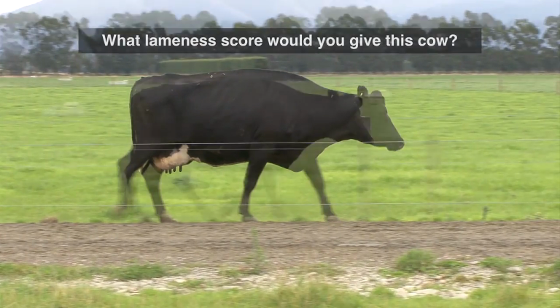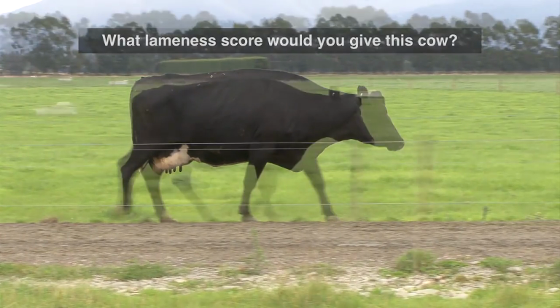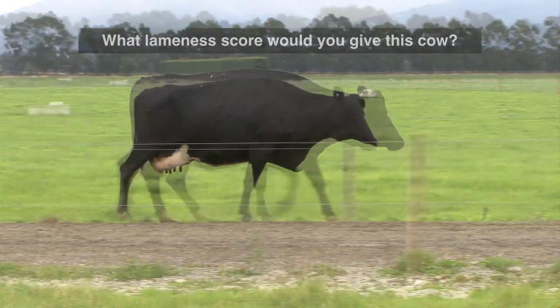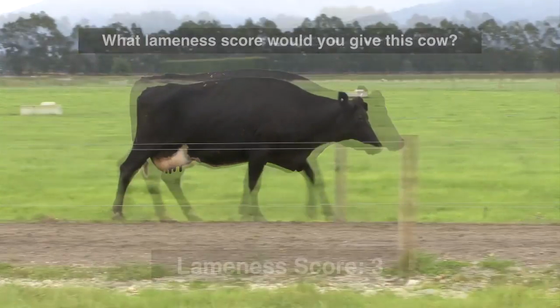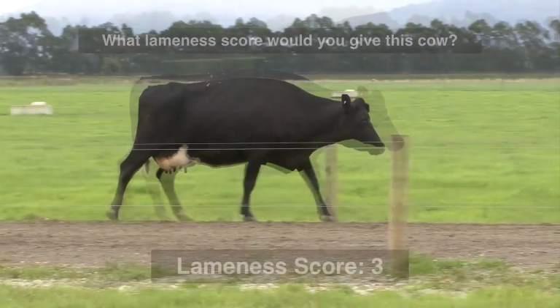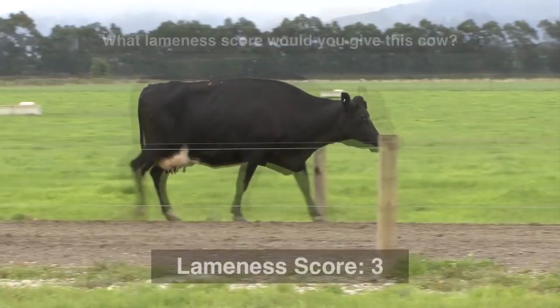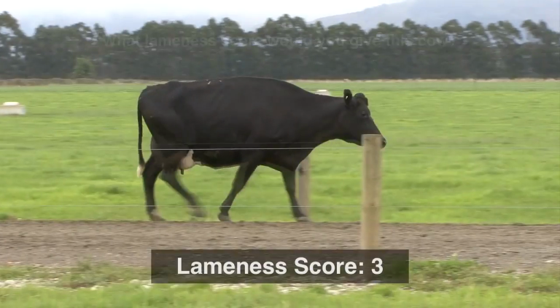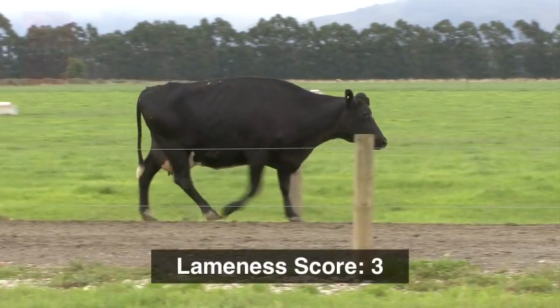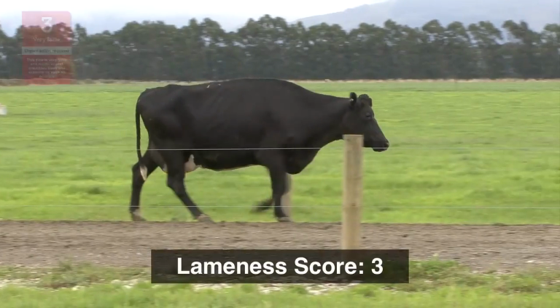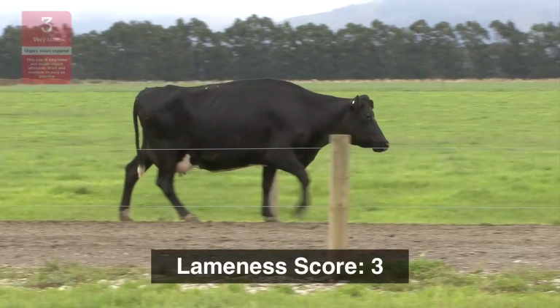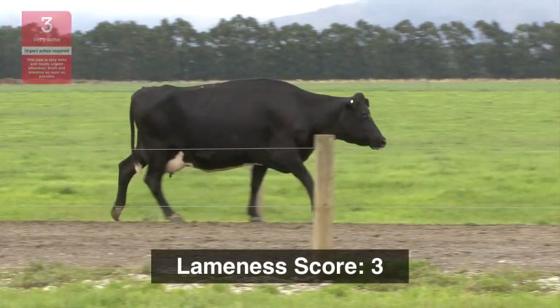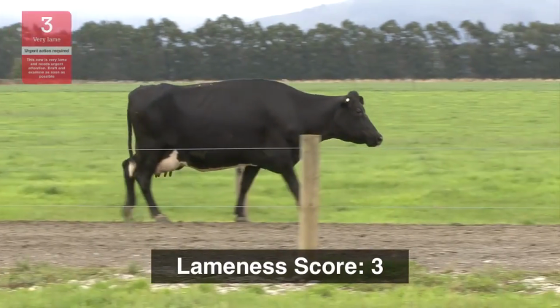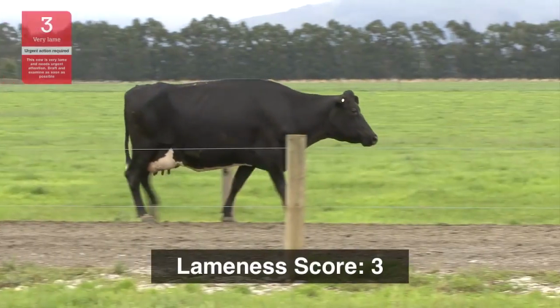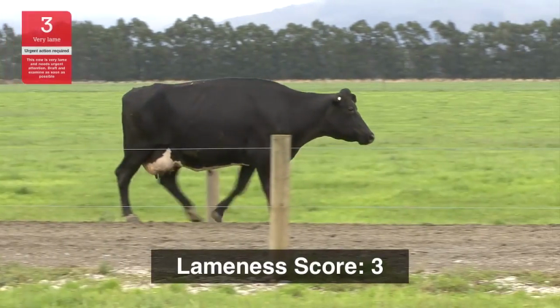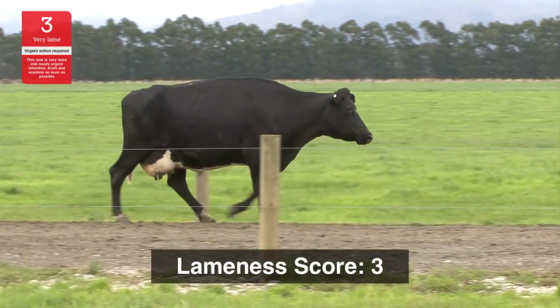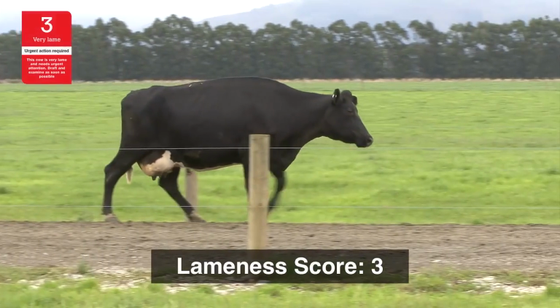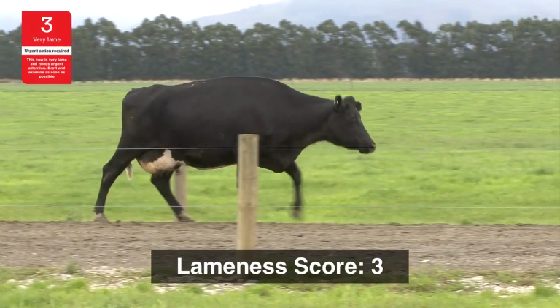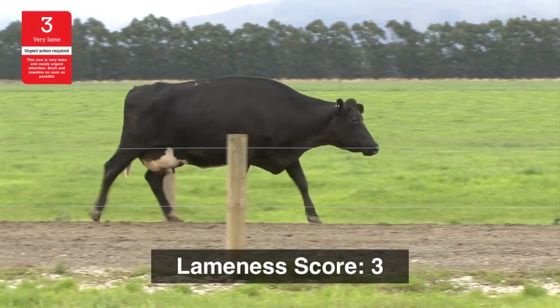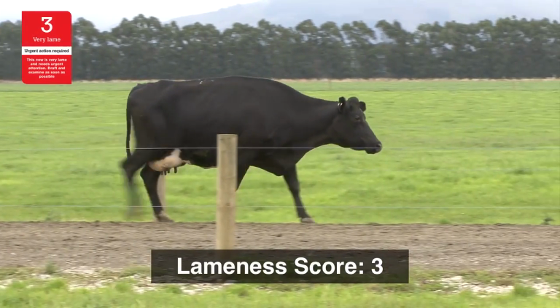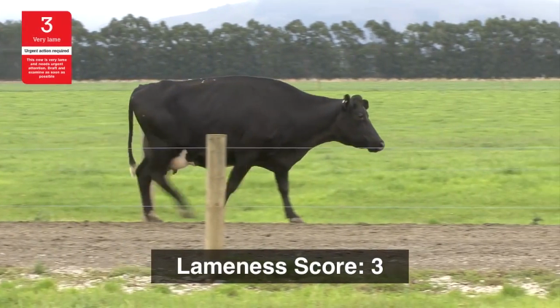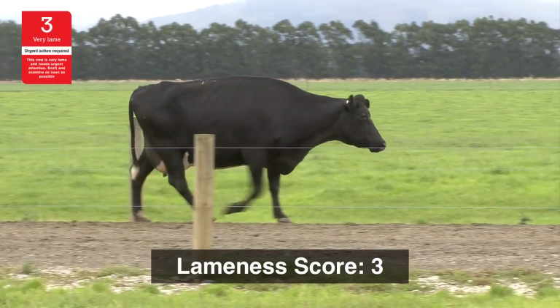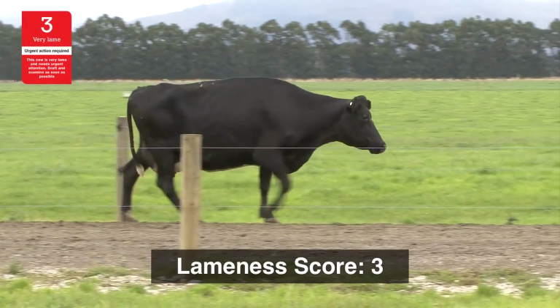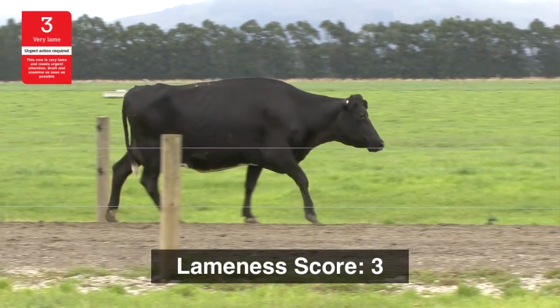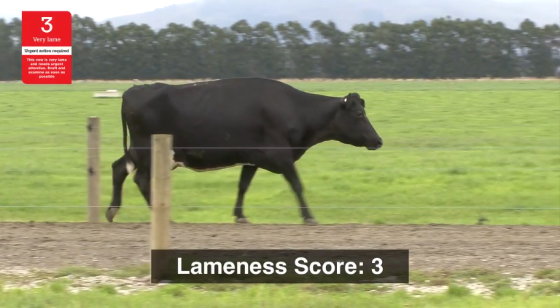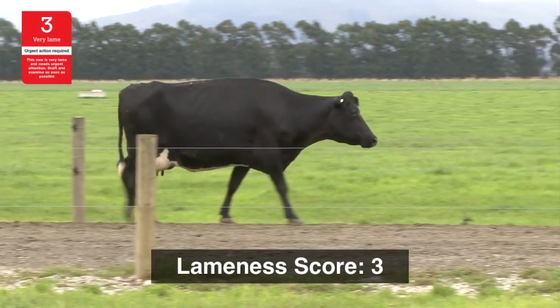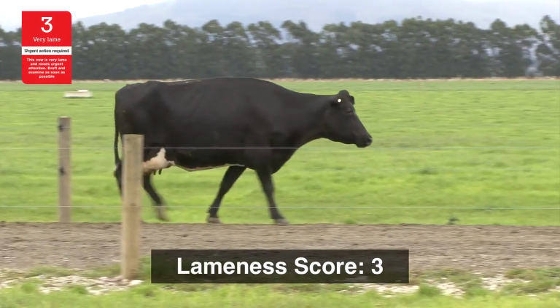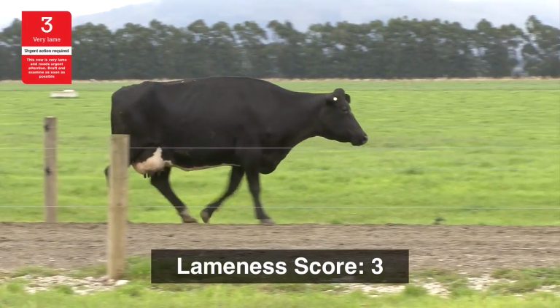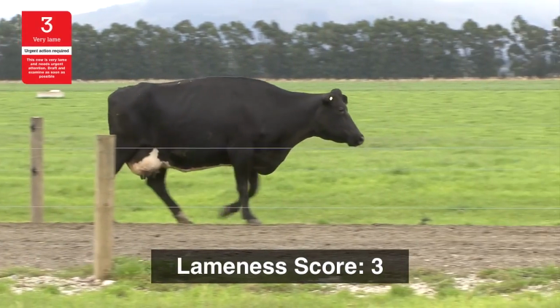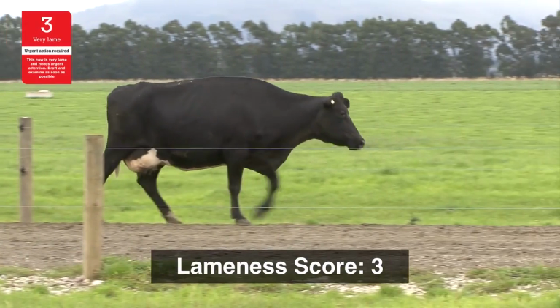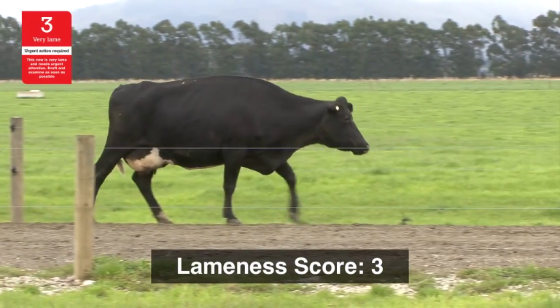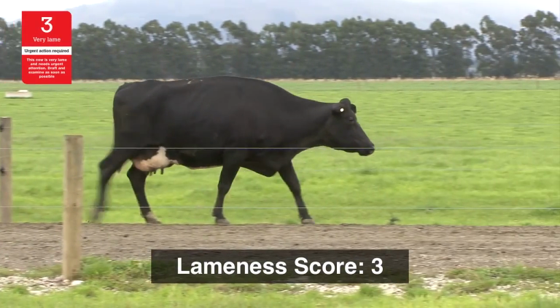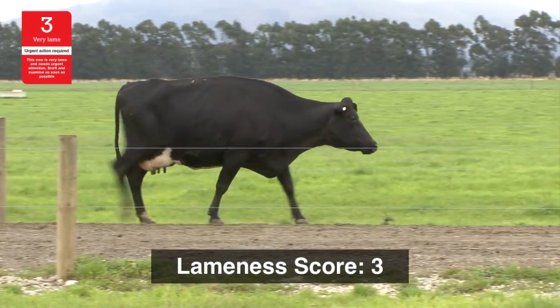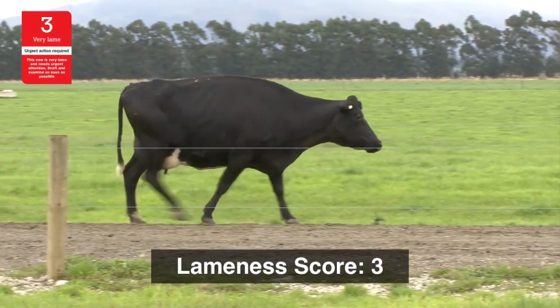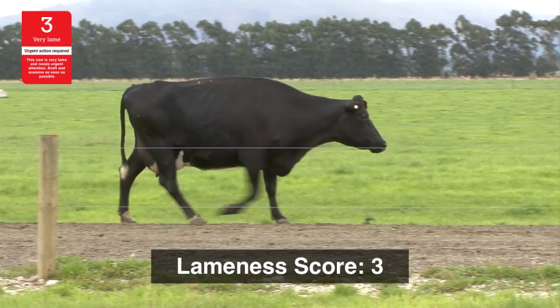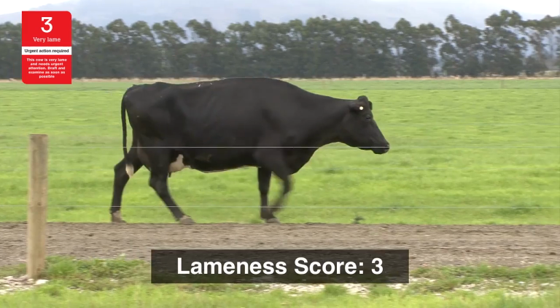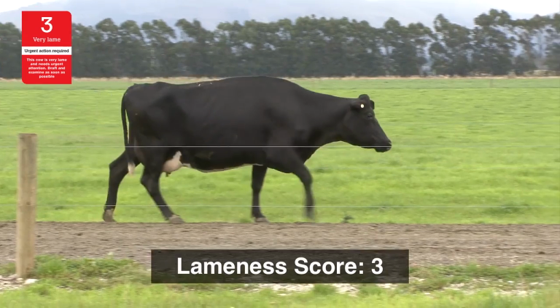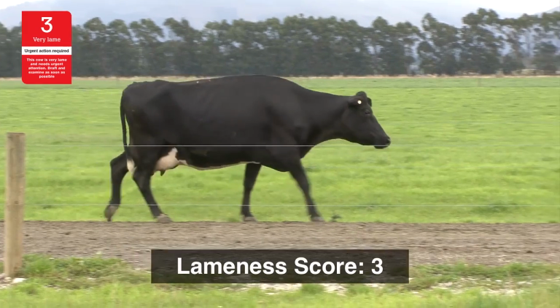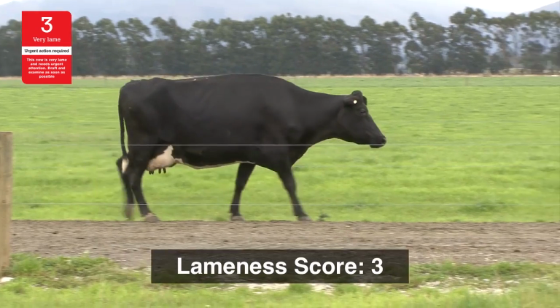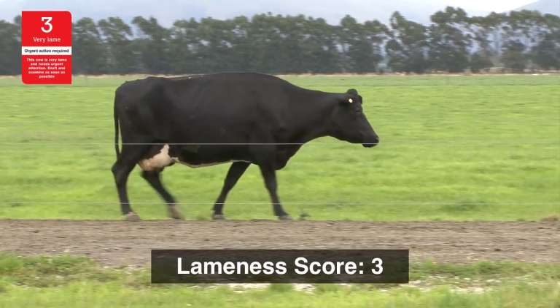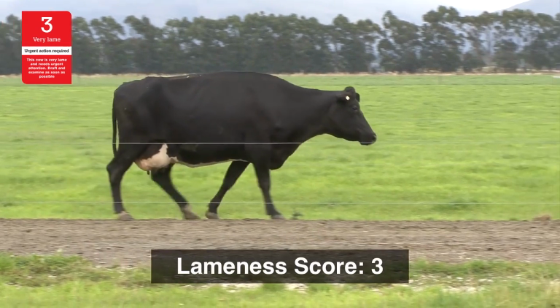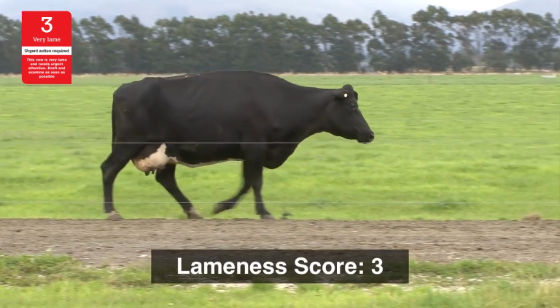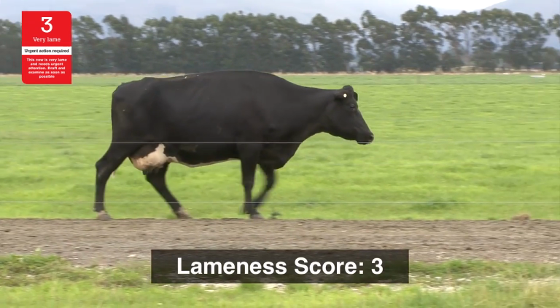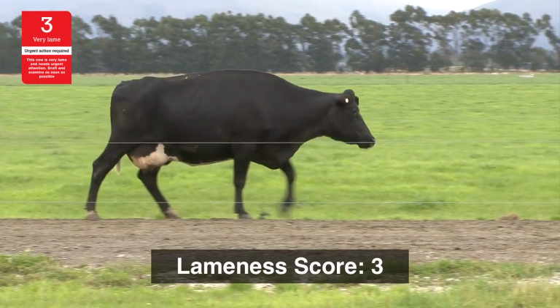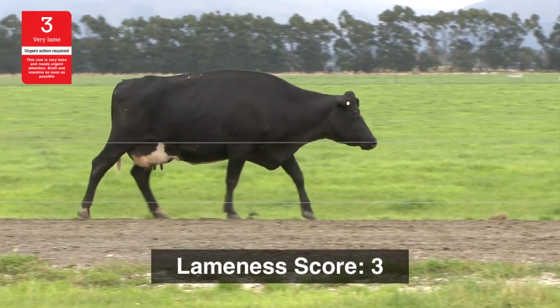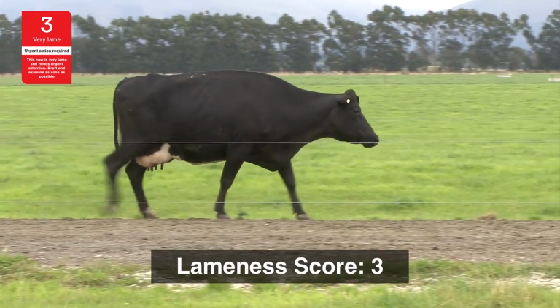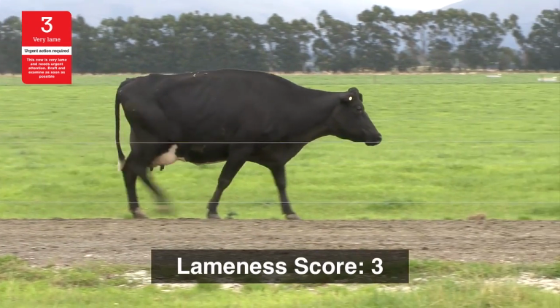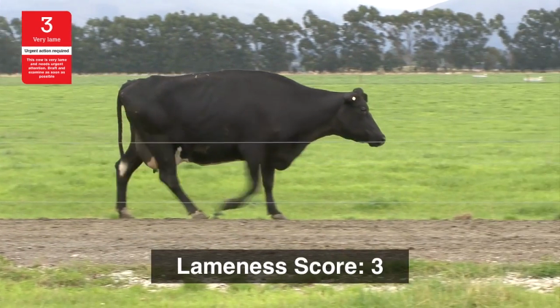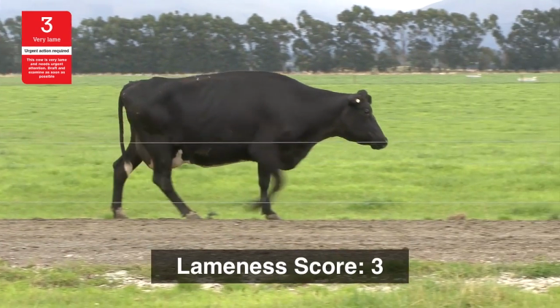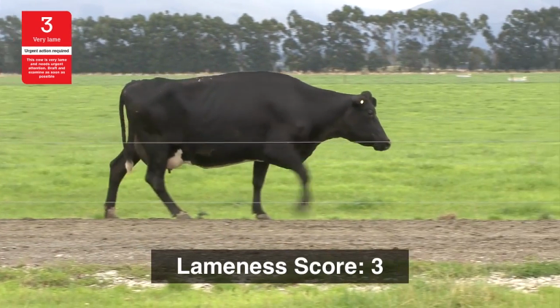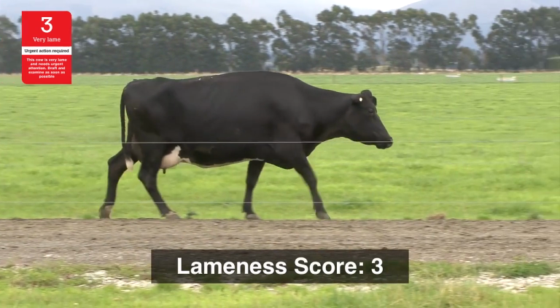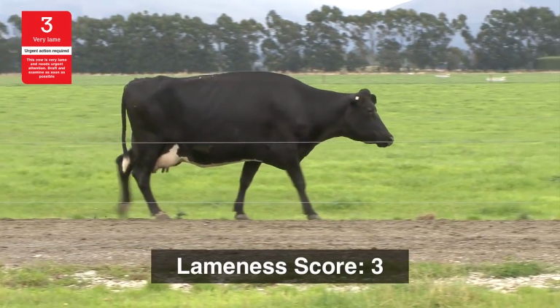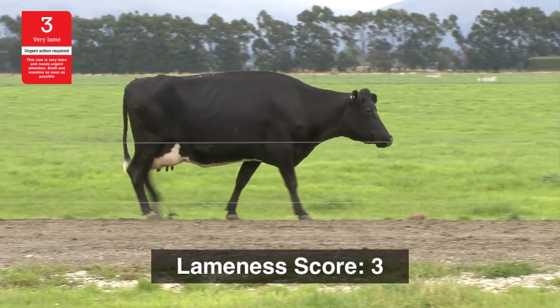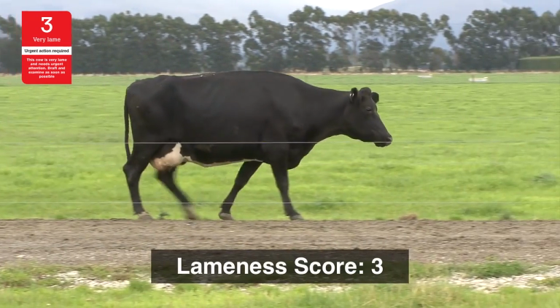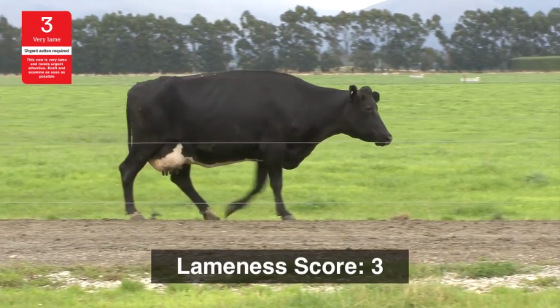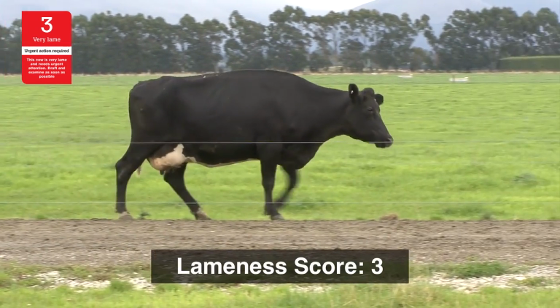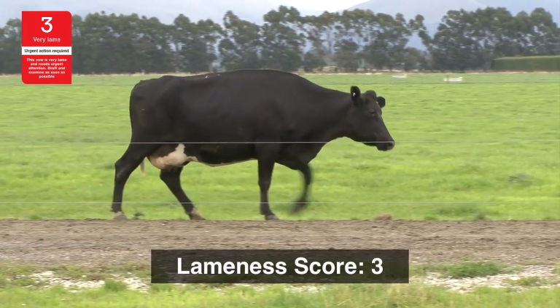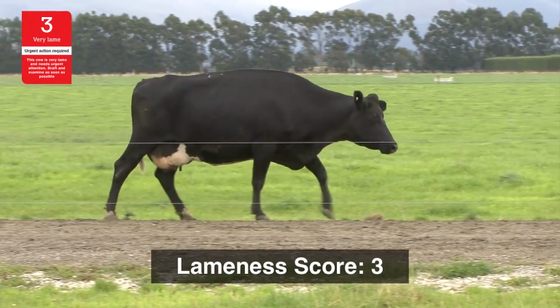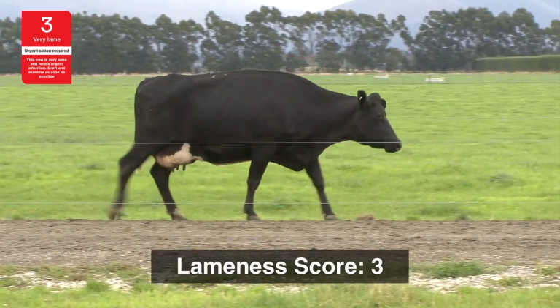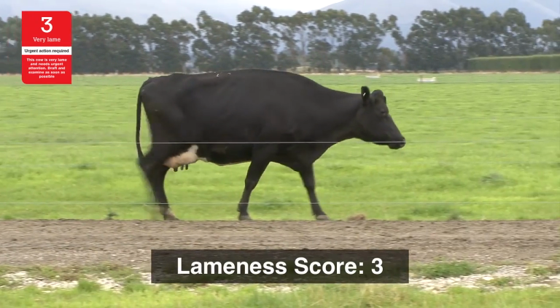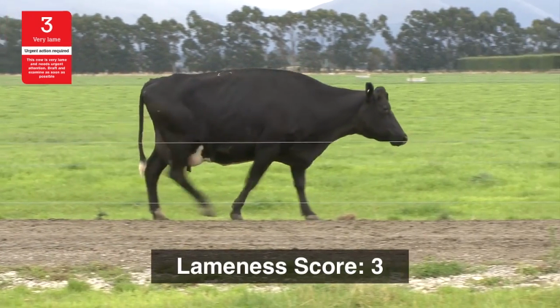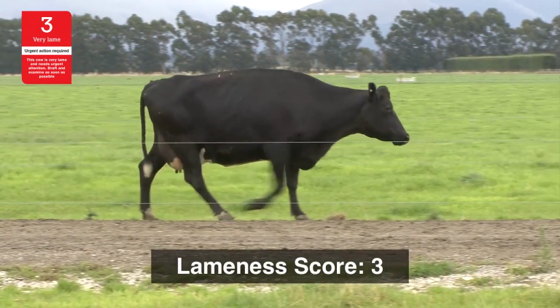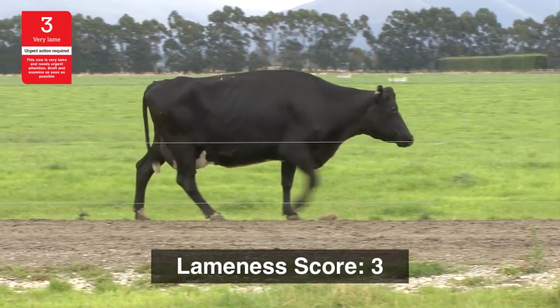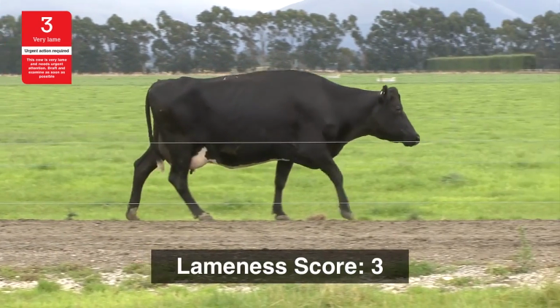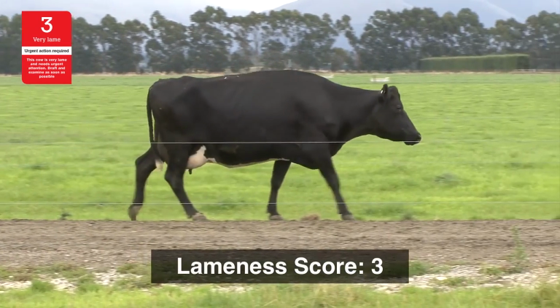Most farmers would give this cow a score of three. She must be drafted, examined and treated immediately, within at least 24 hours.